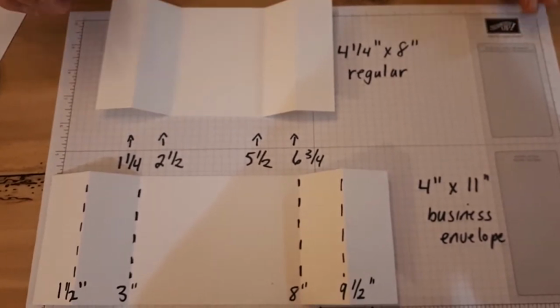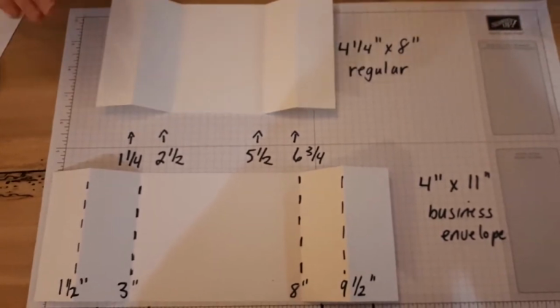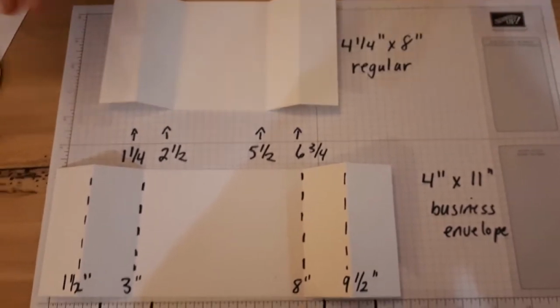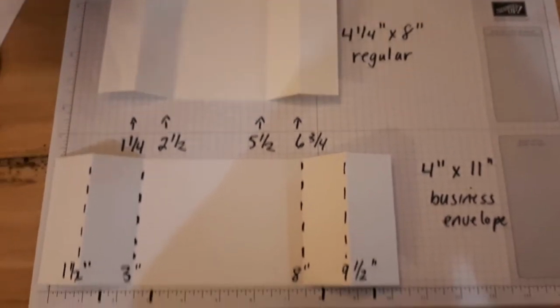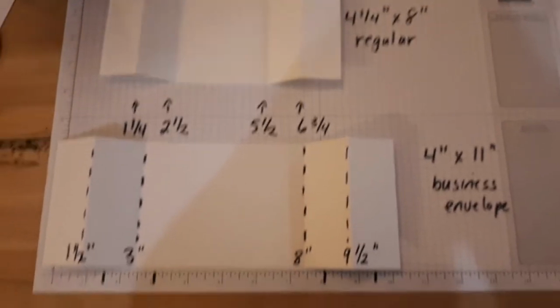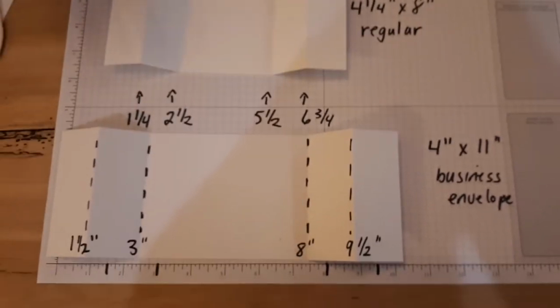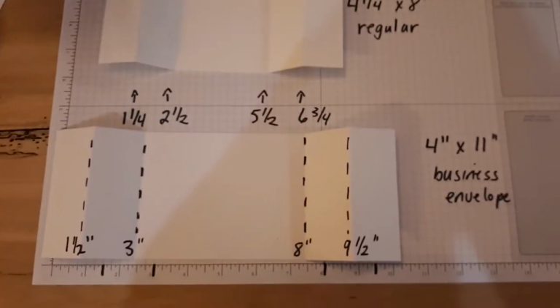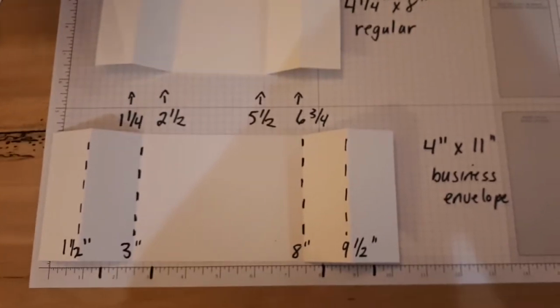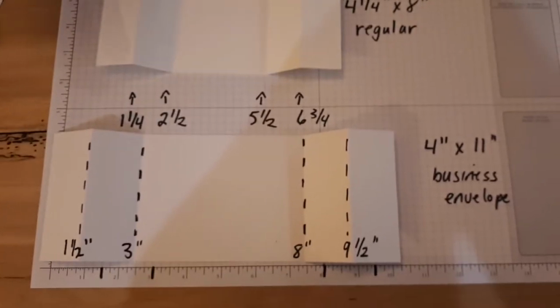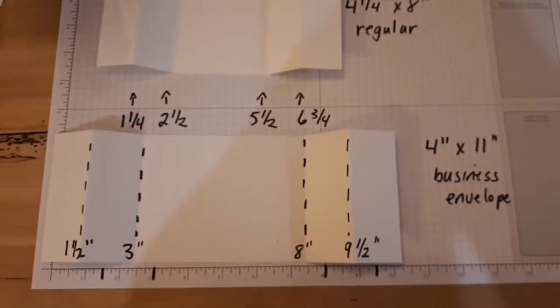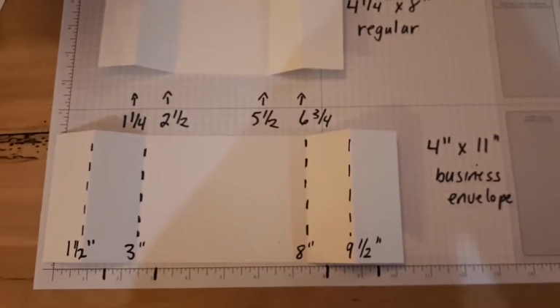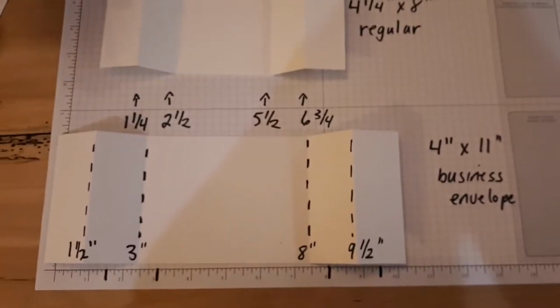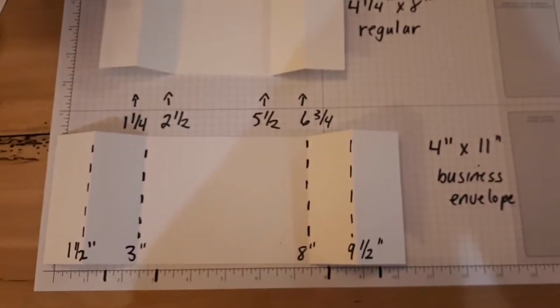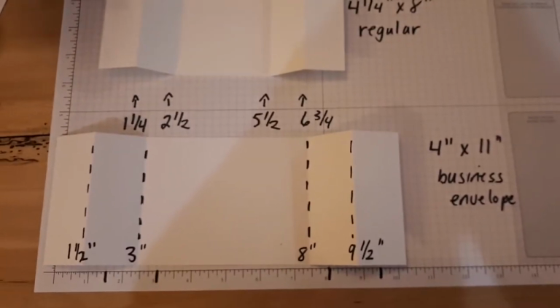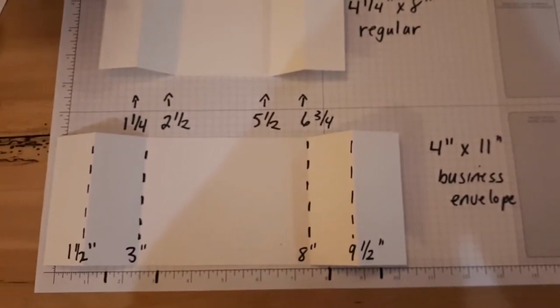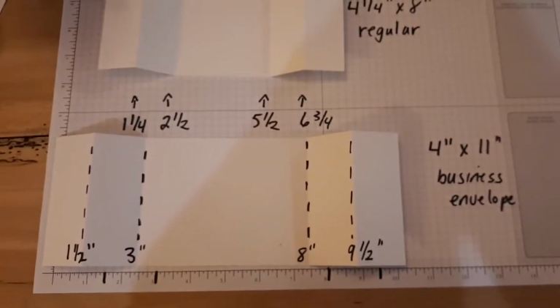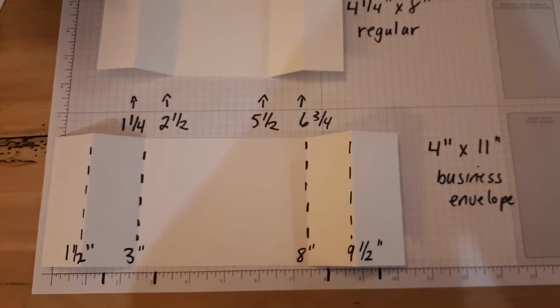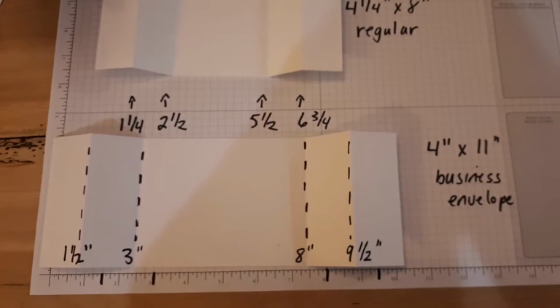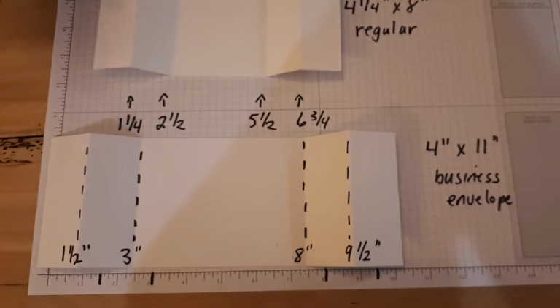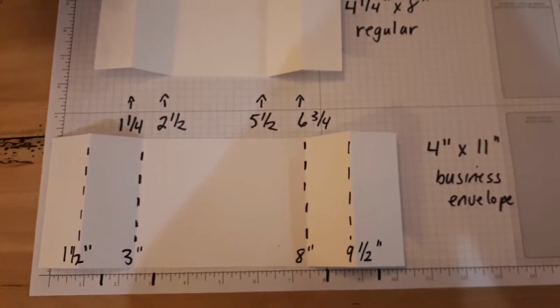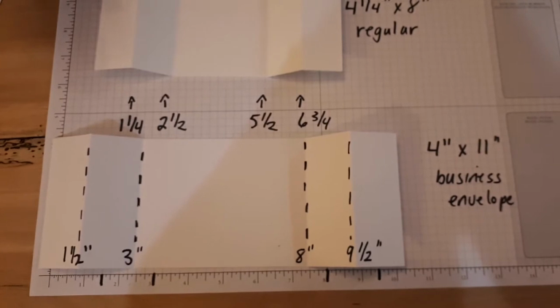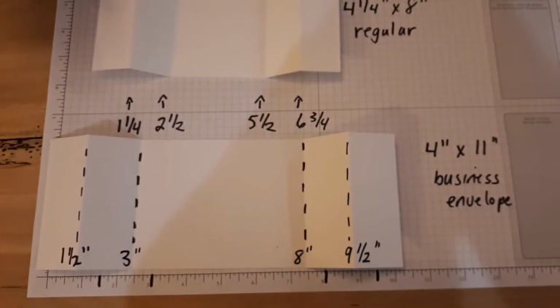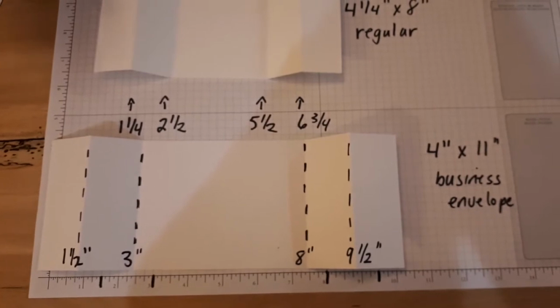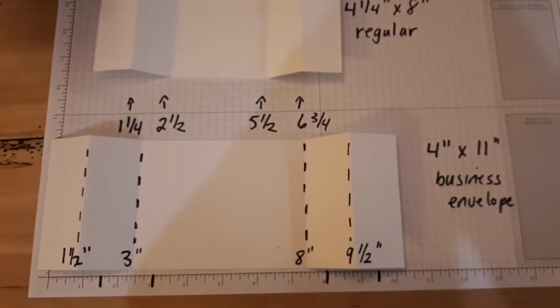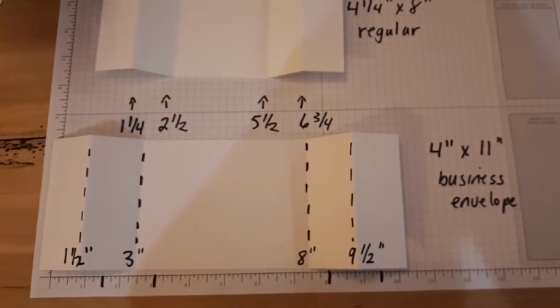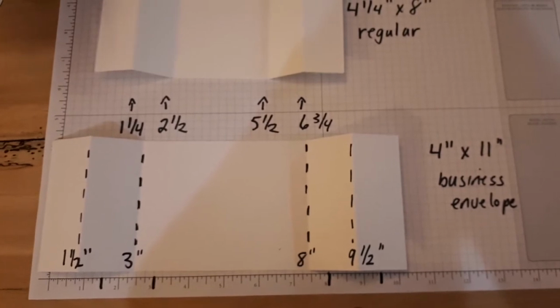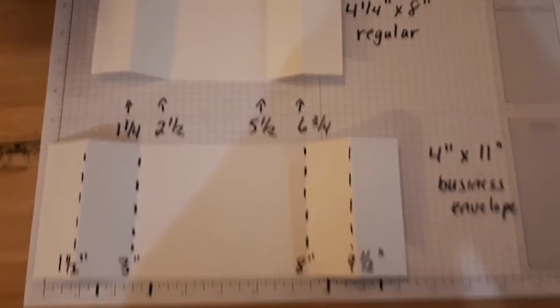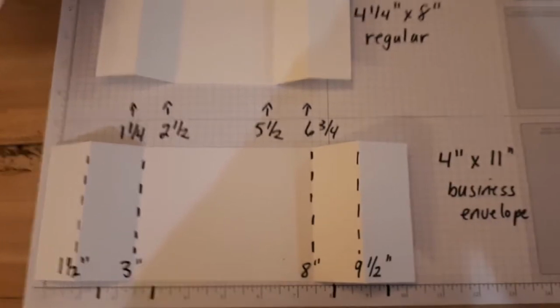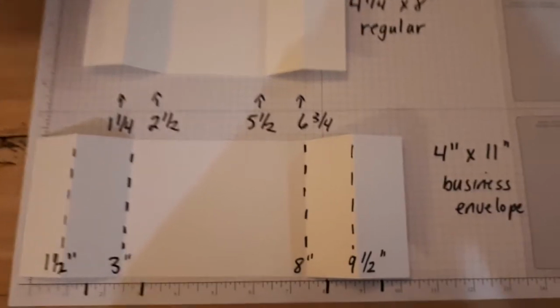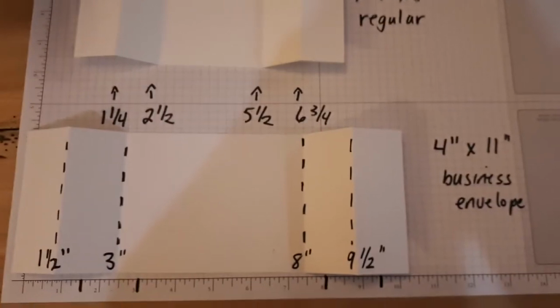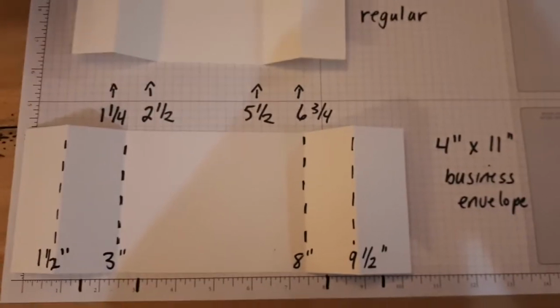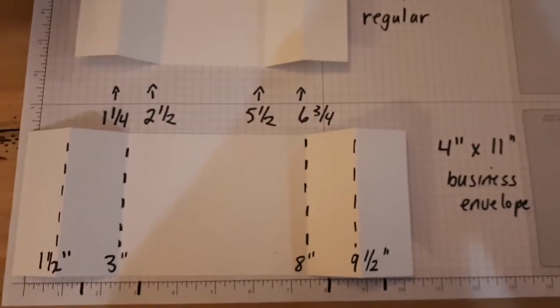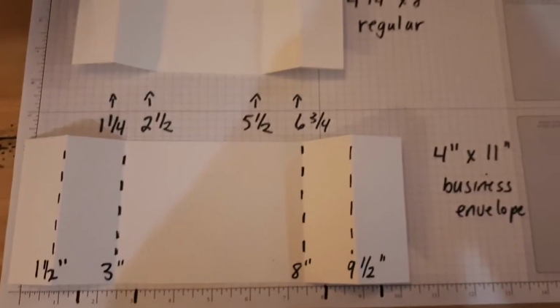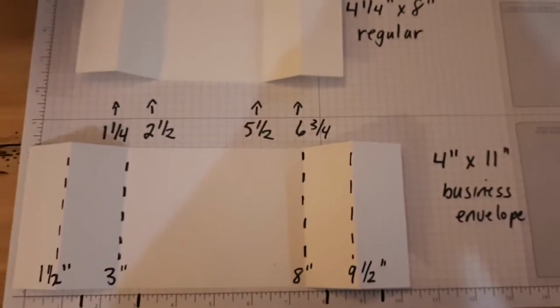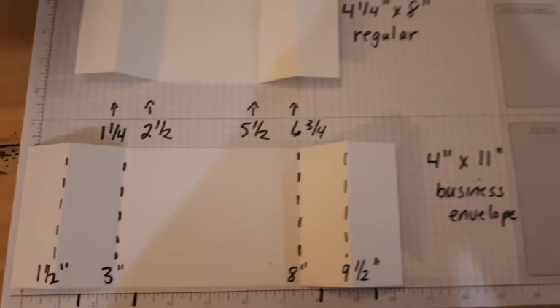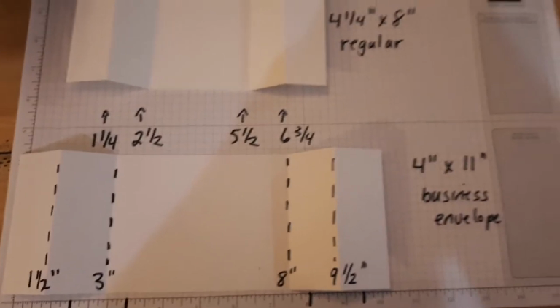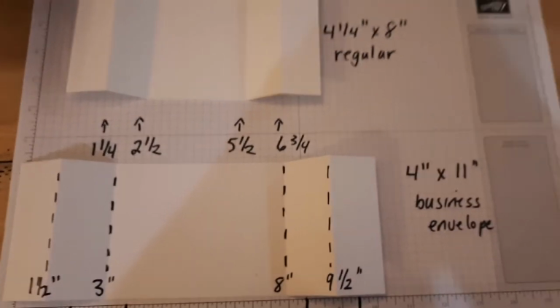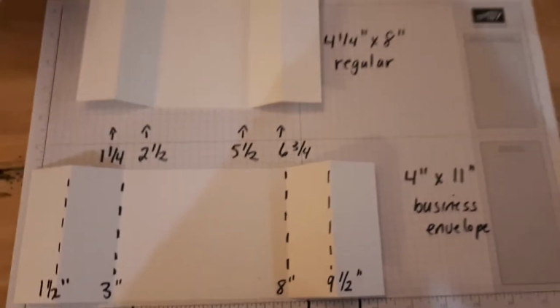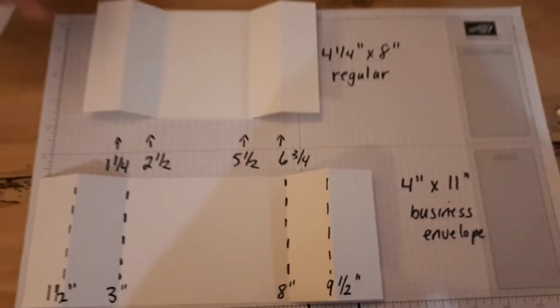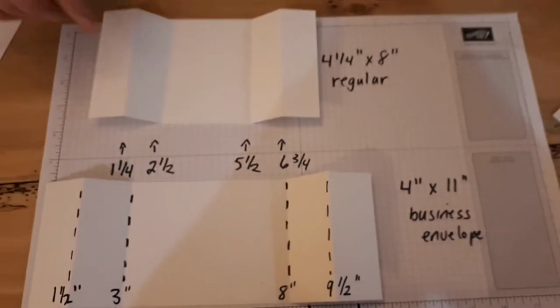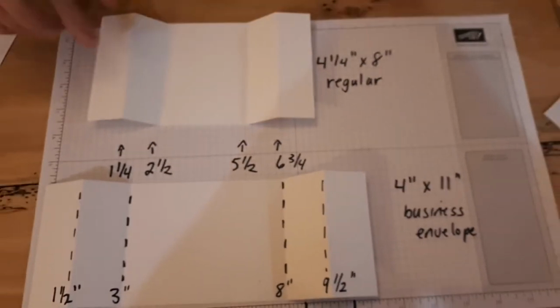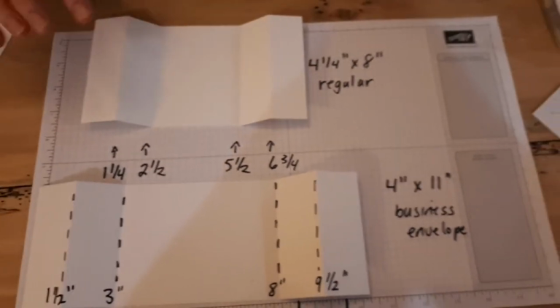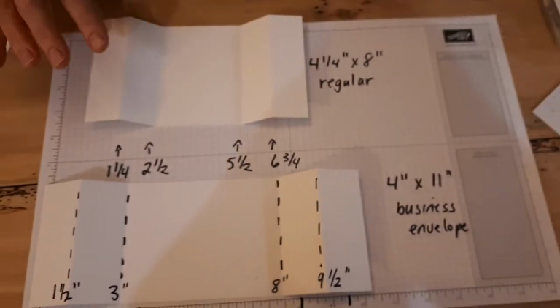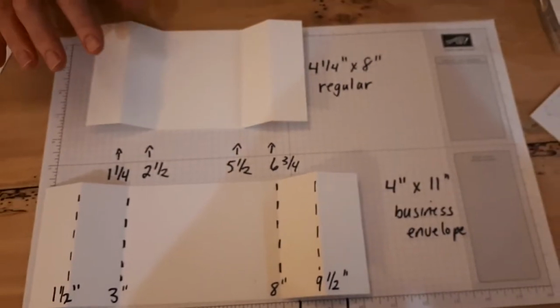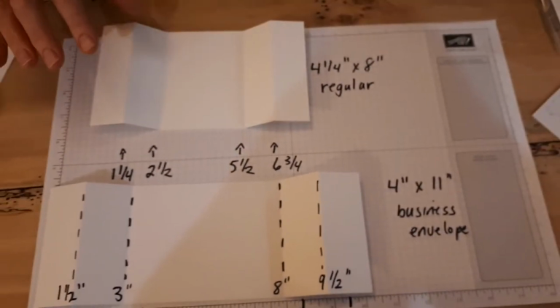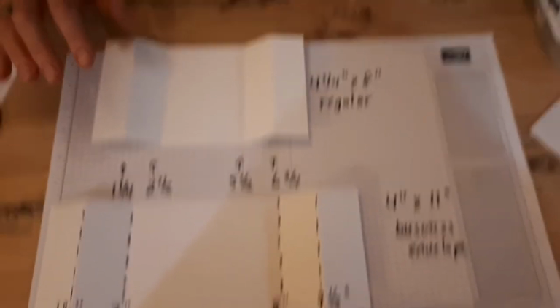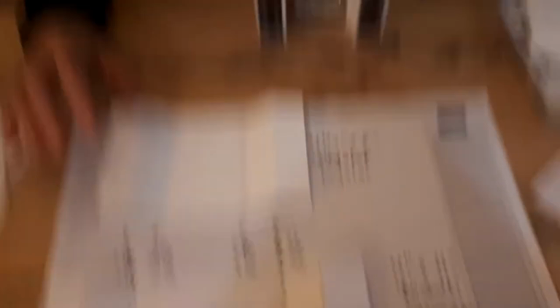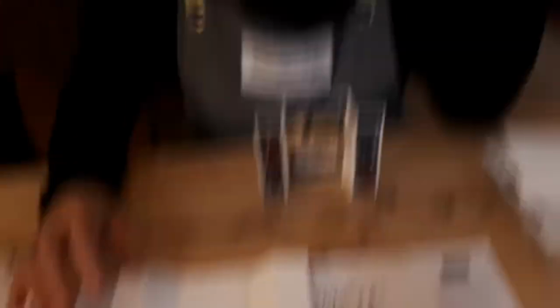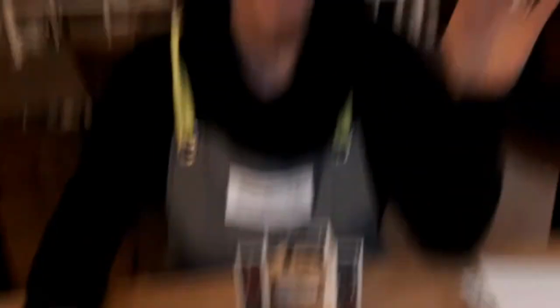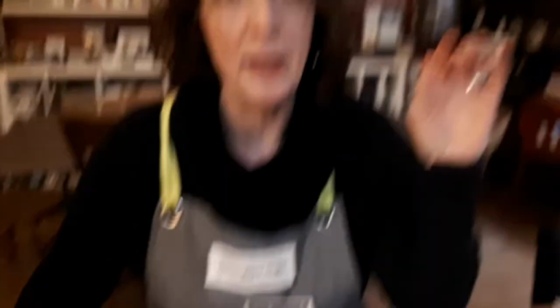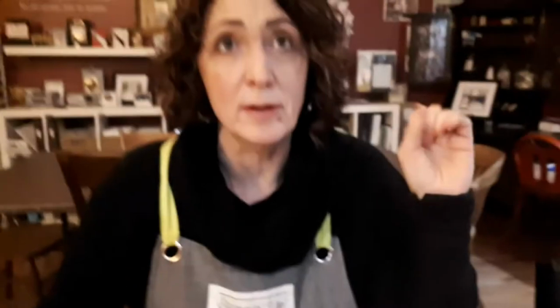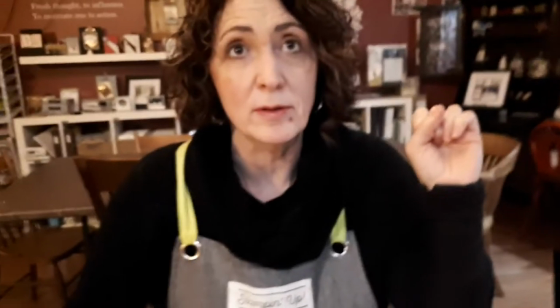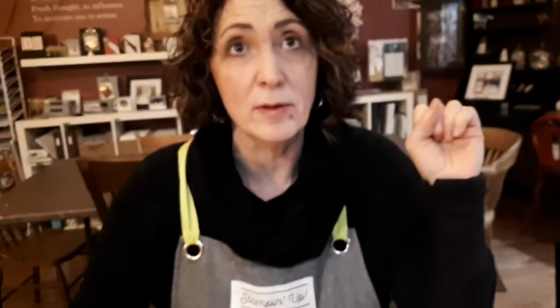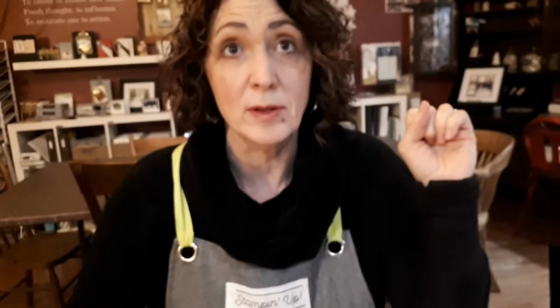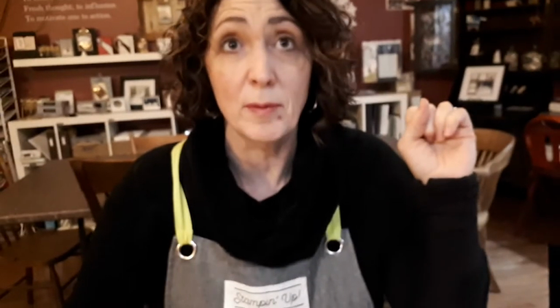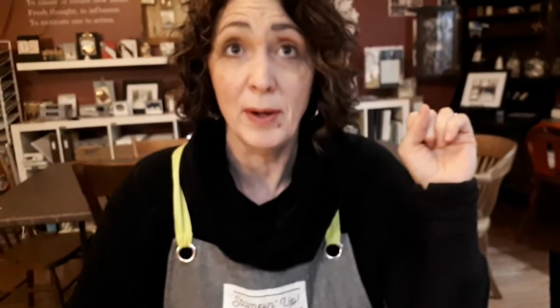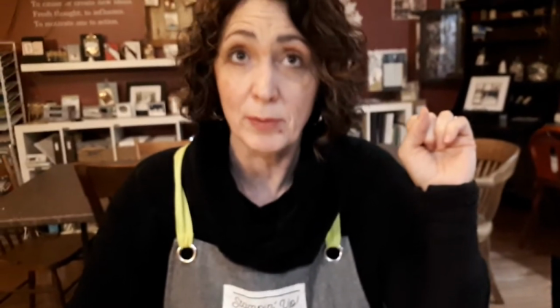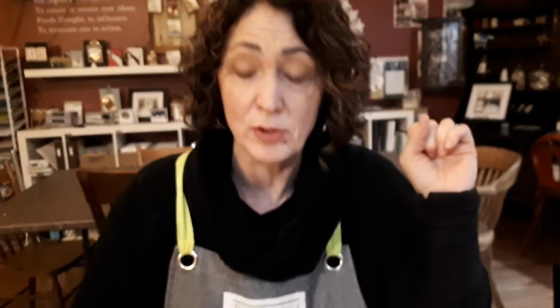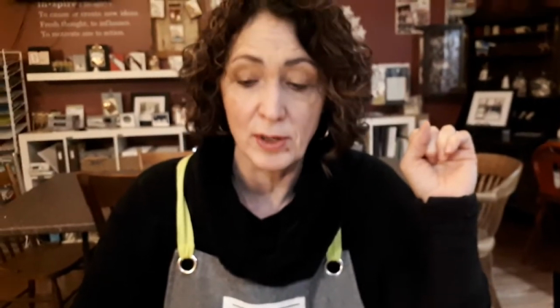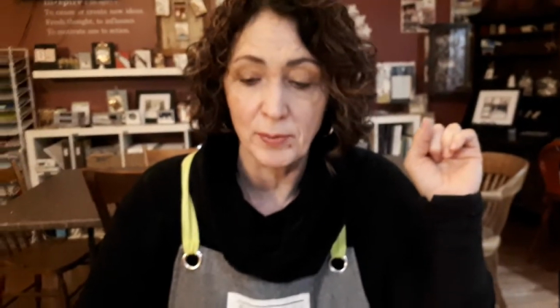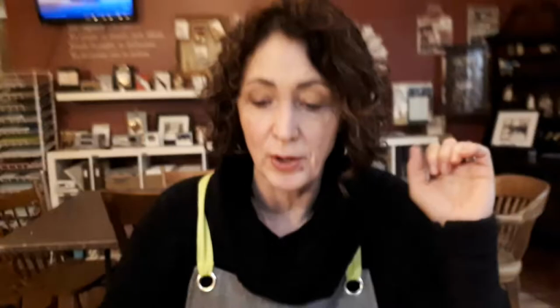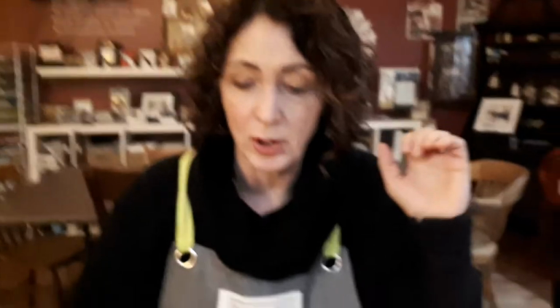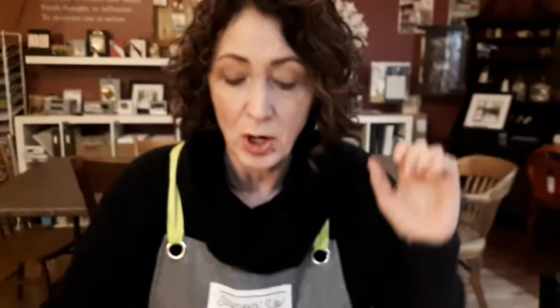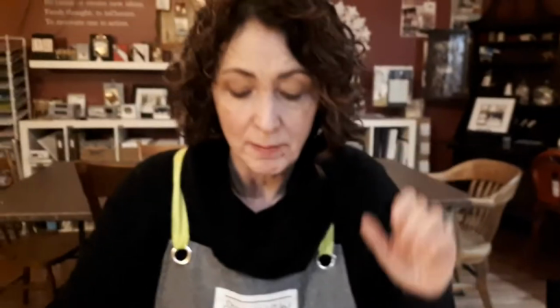Now don't worry about memorizing this or rewinding the video. It's all on my blog at thepamperedstamper.com.